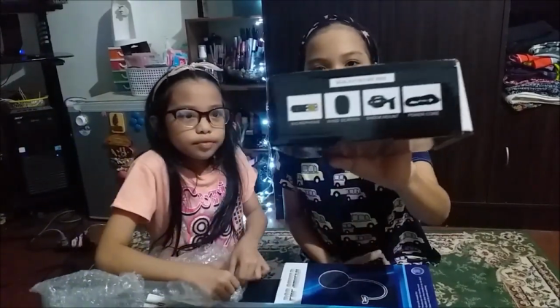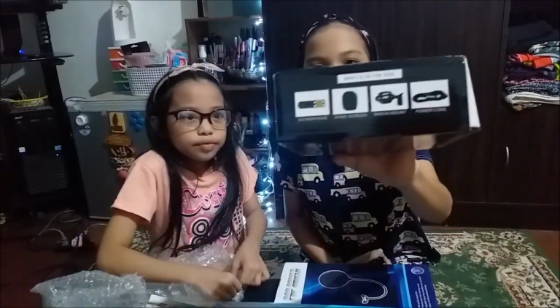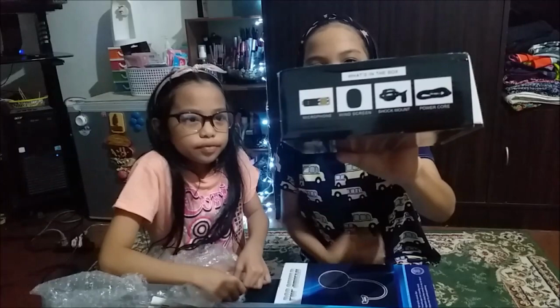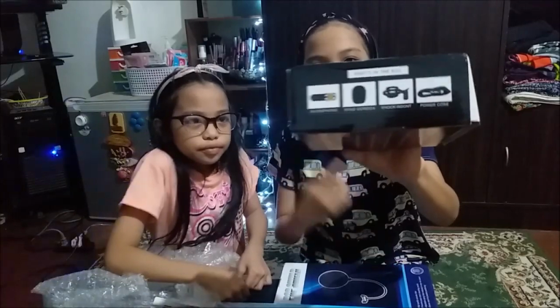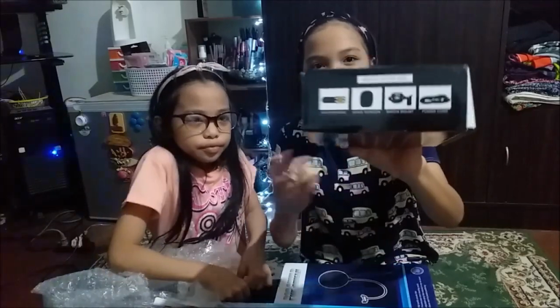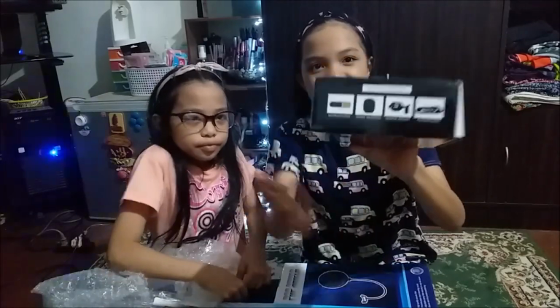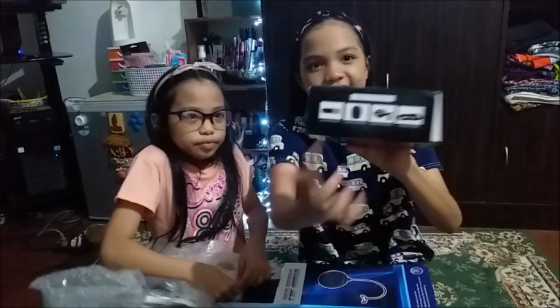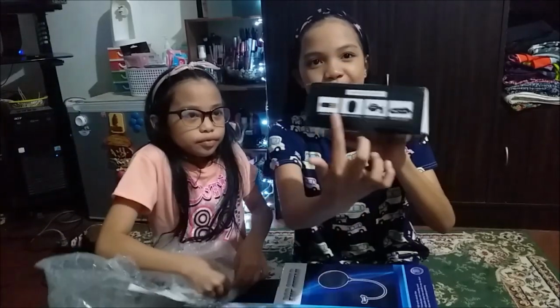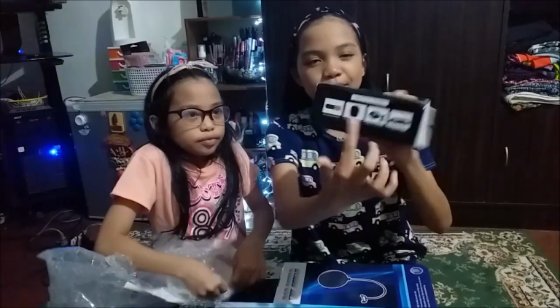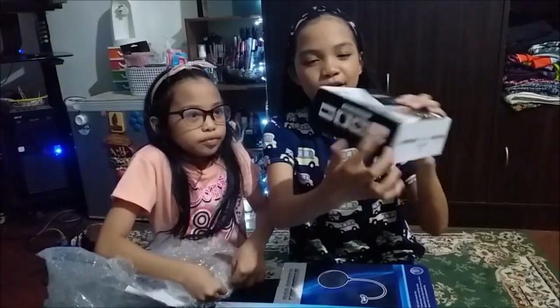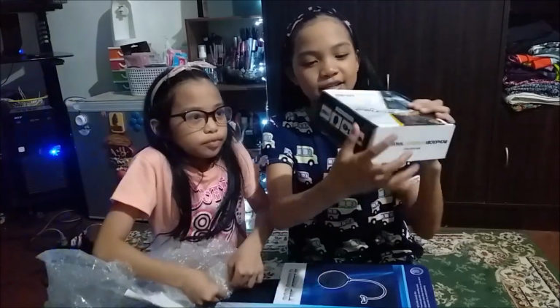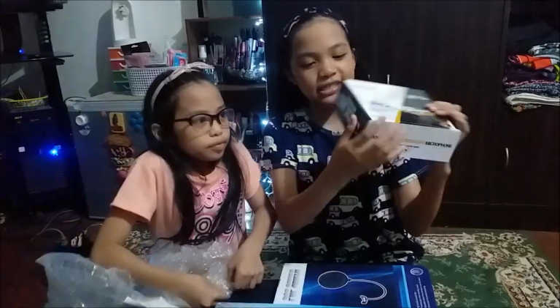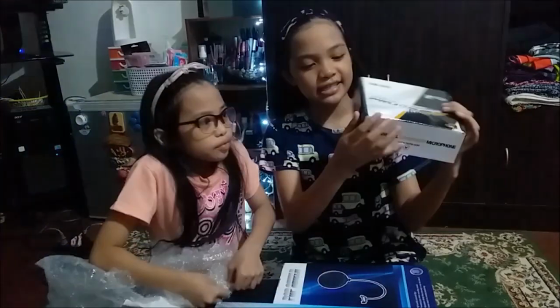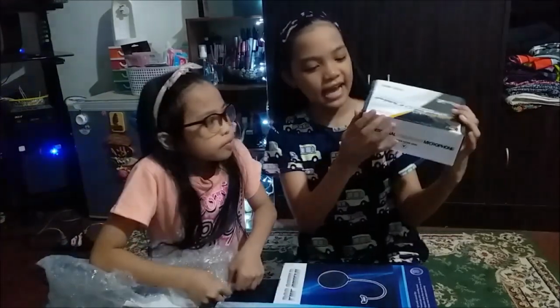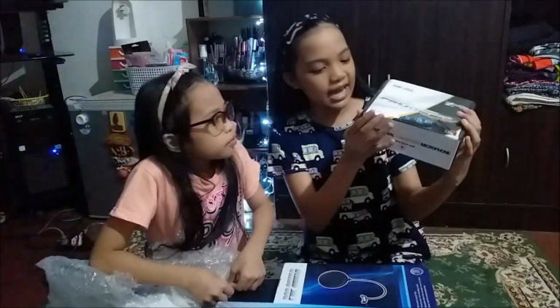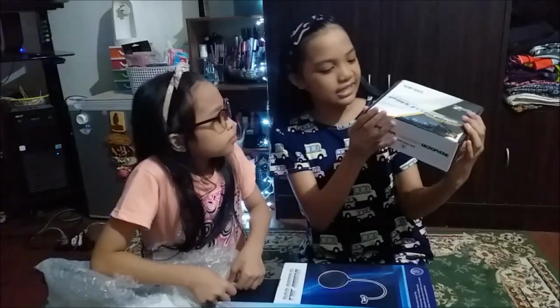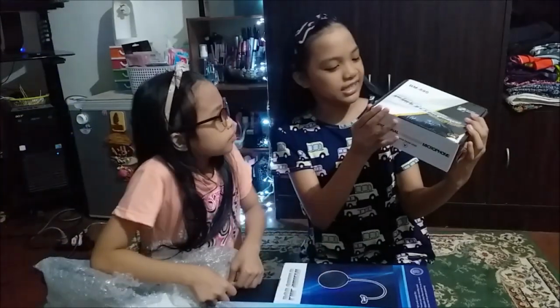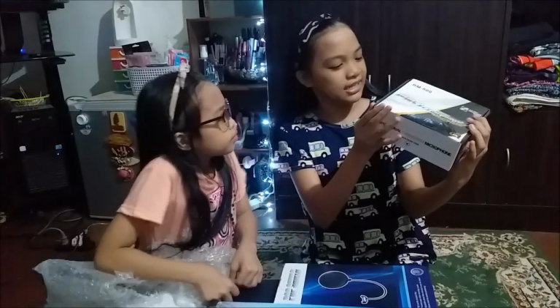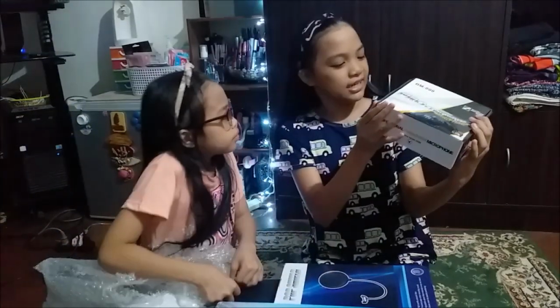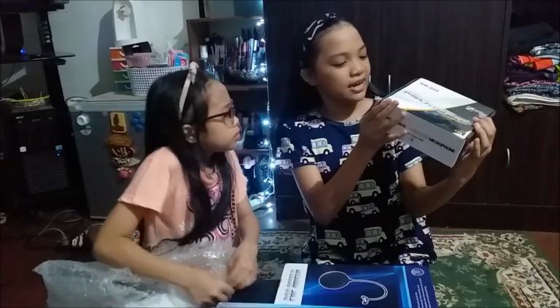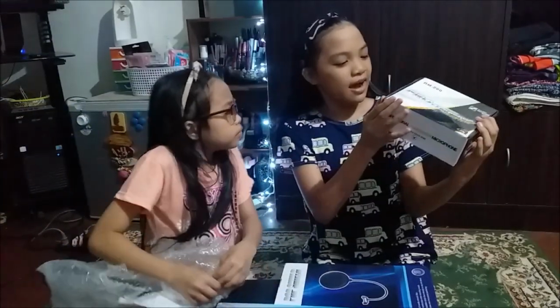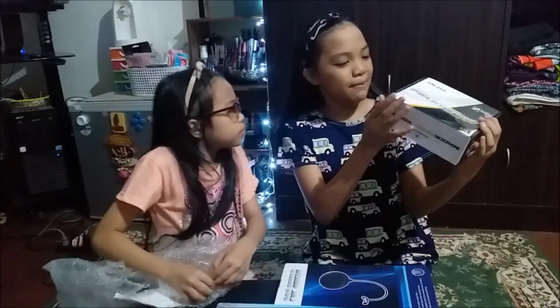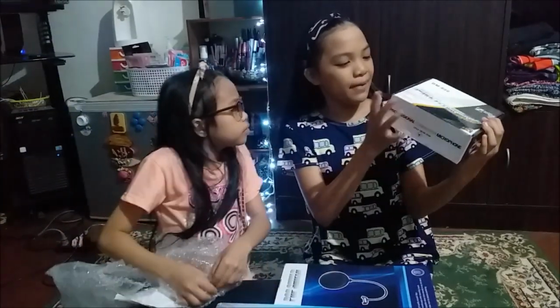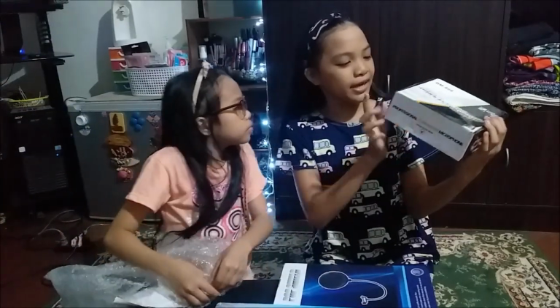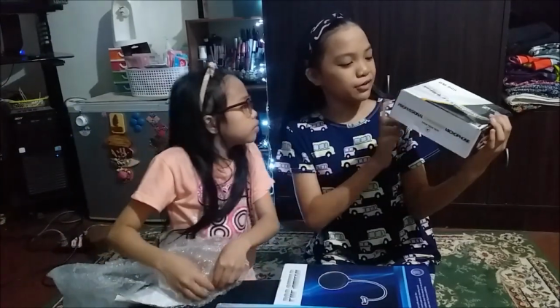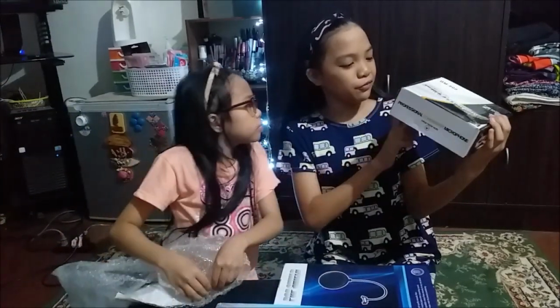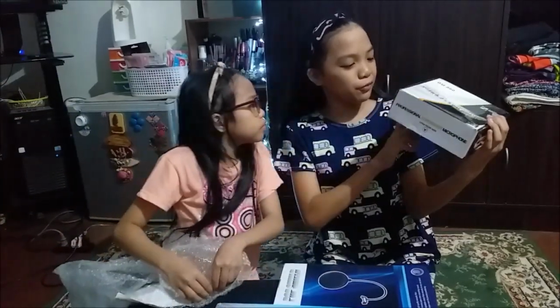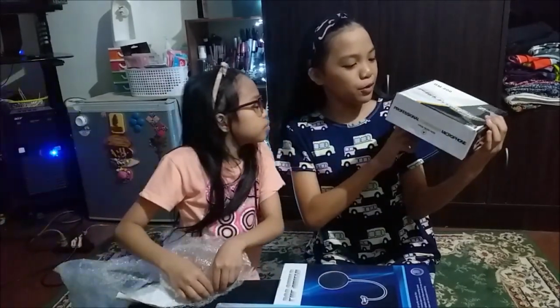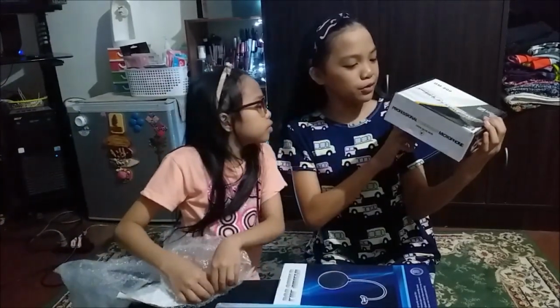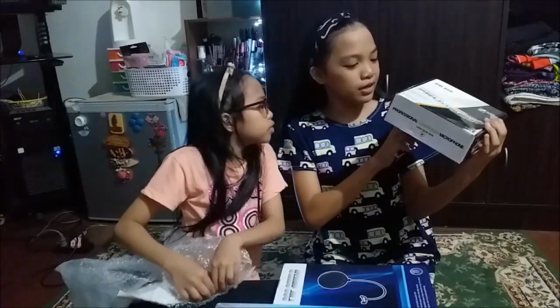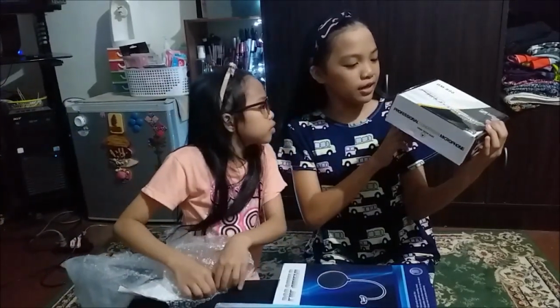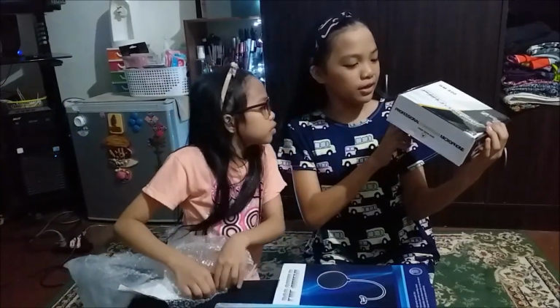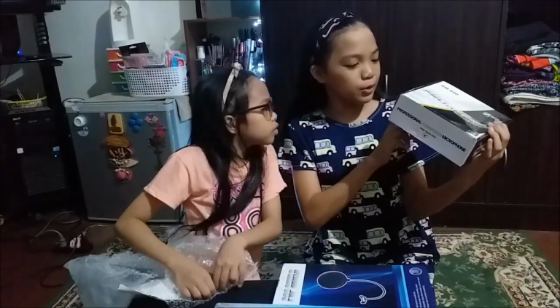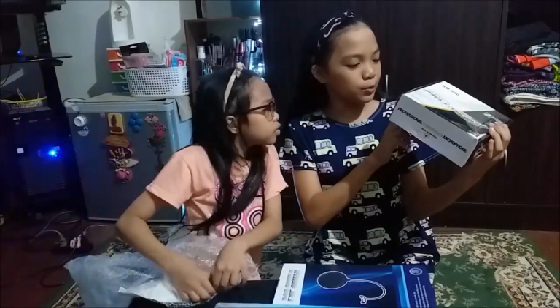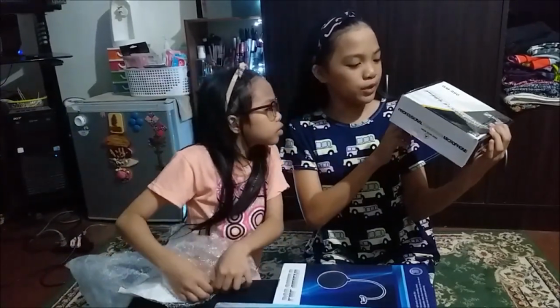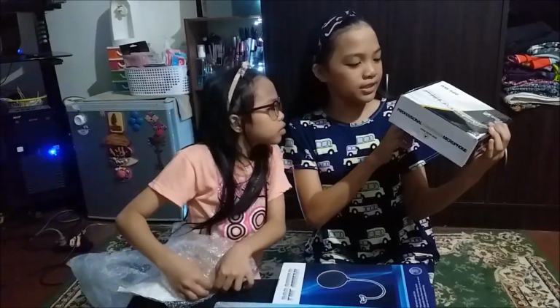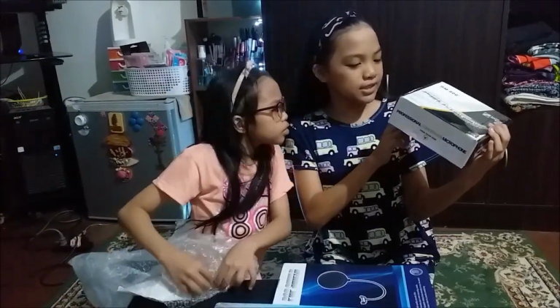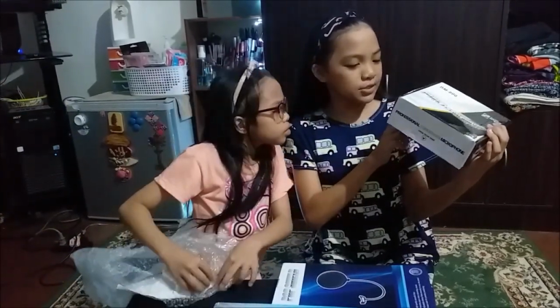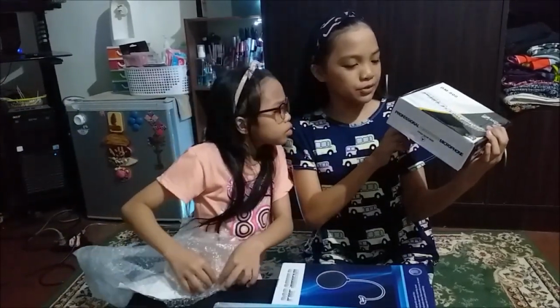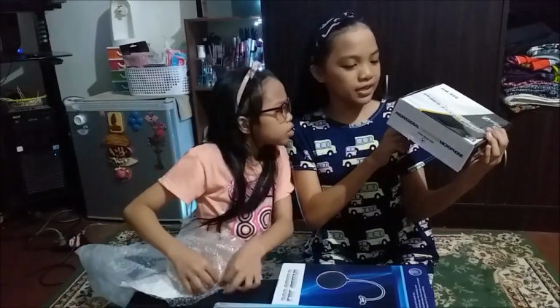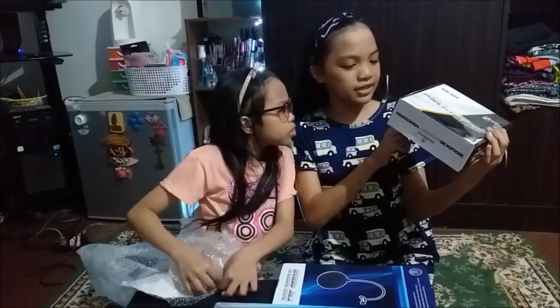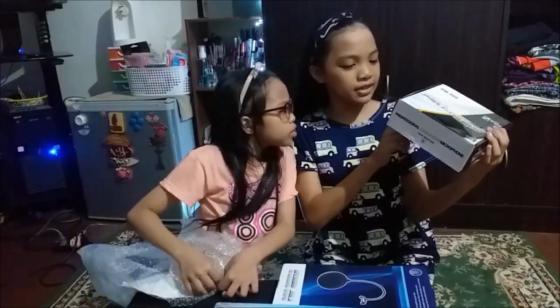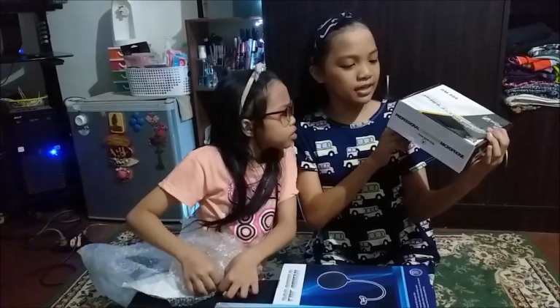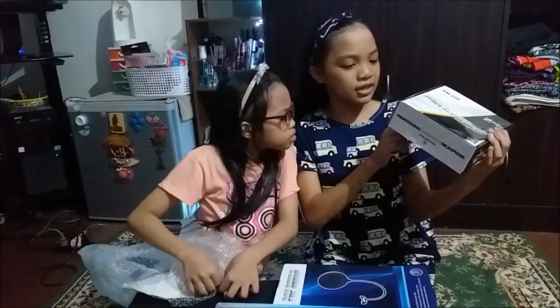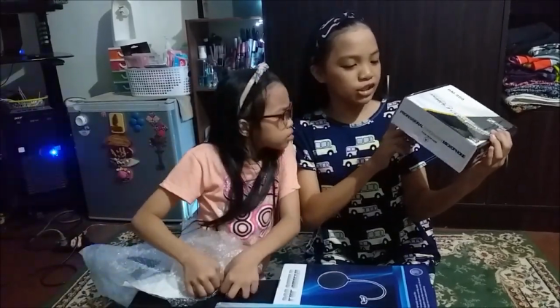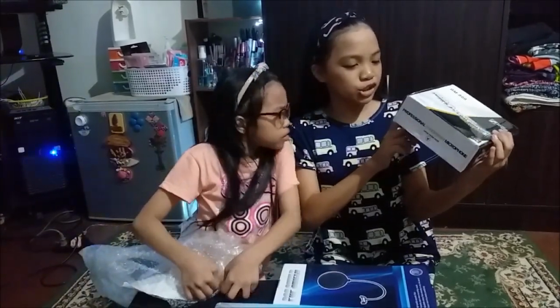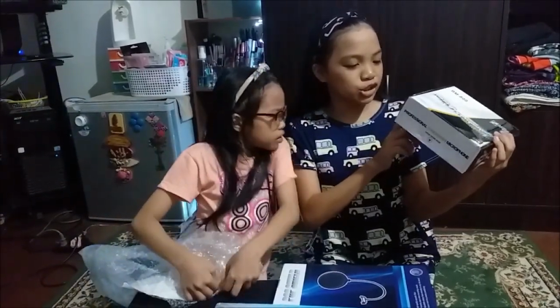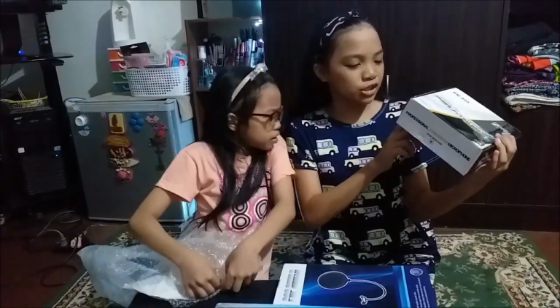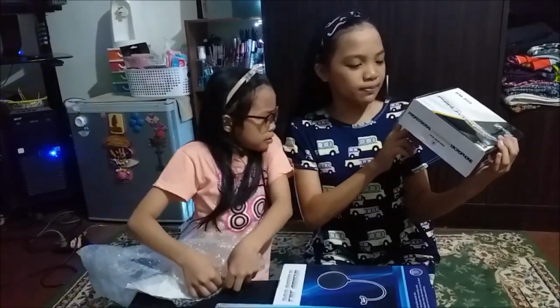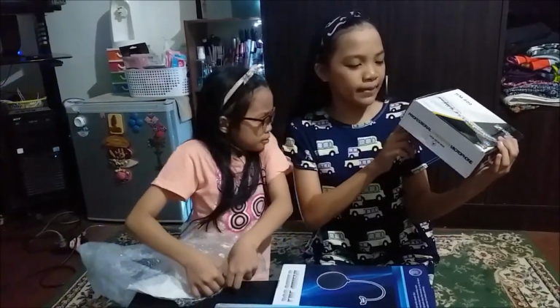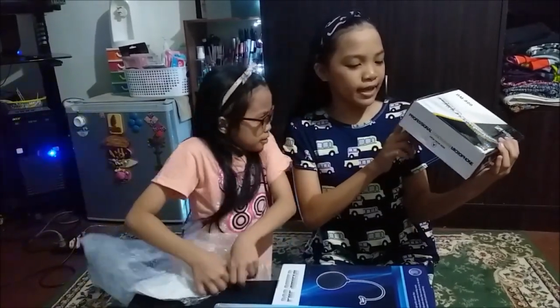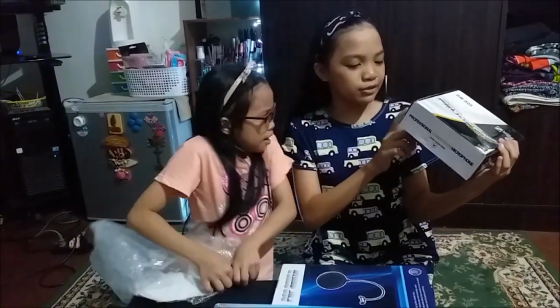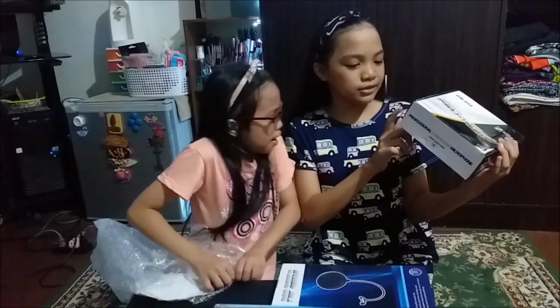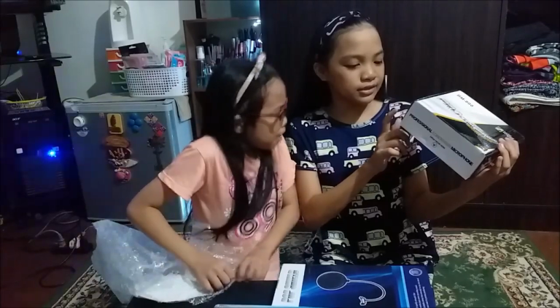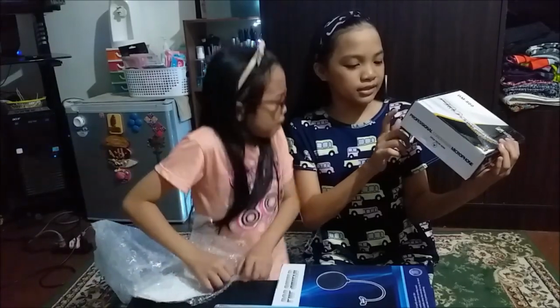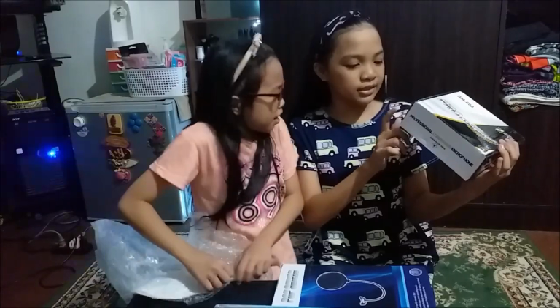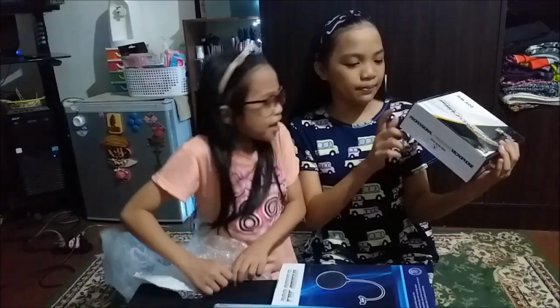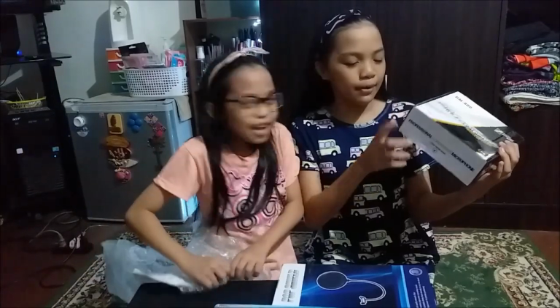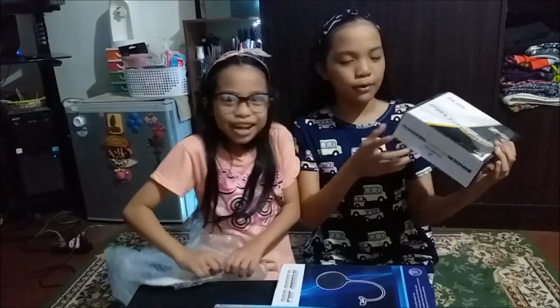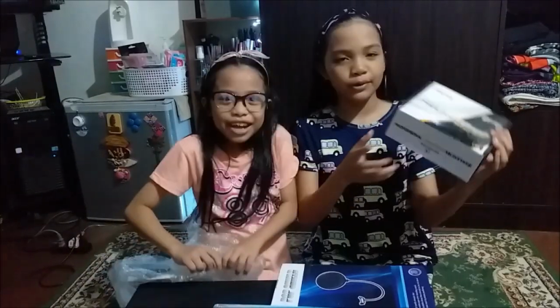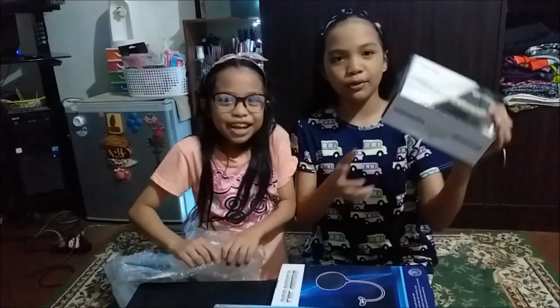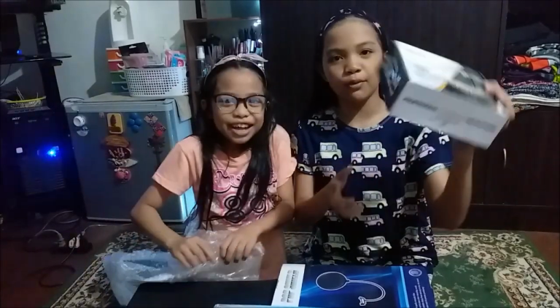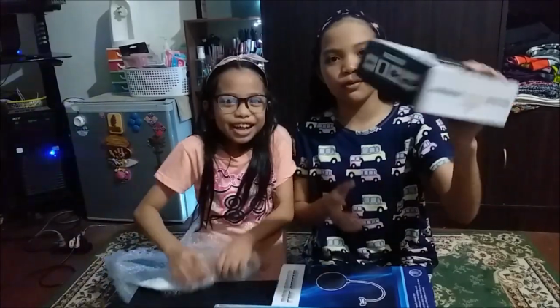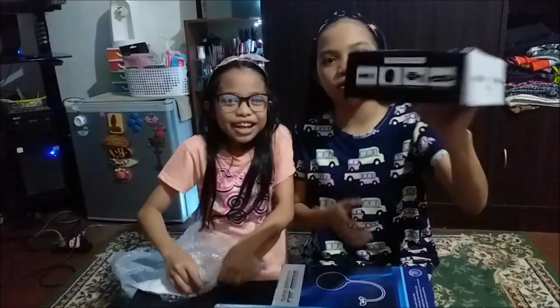What's in the box? It has a microphone, a windscreen, shock mount, and power cord.